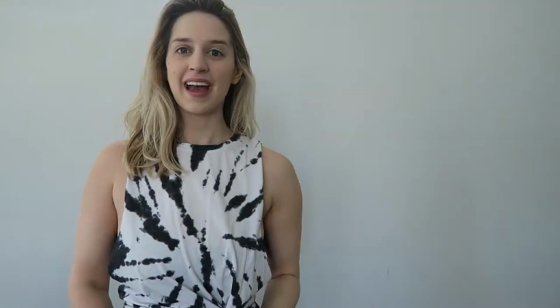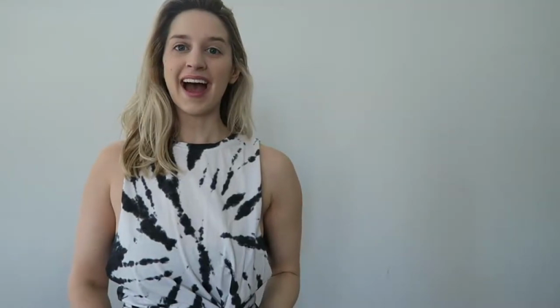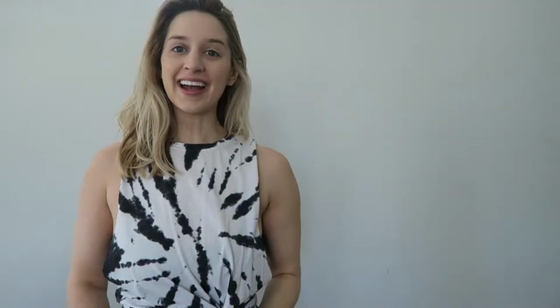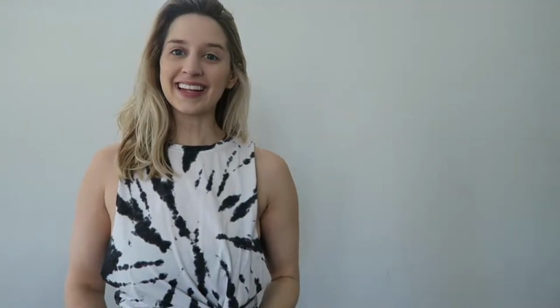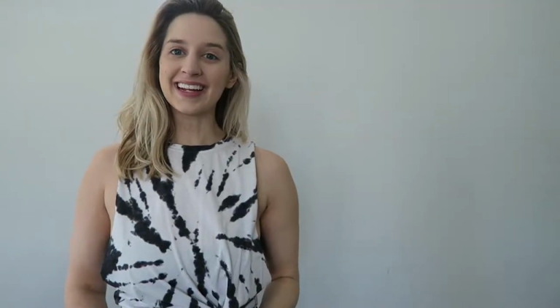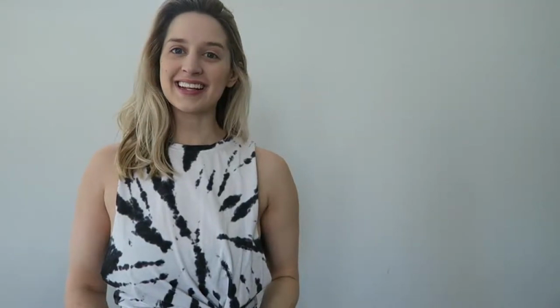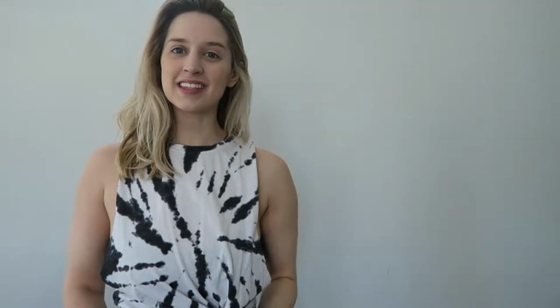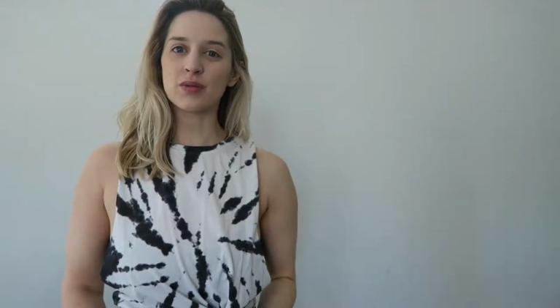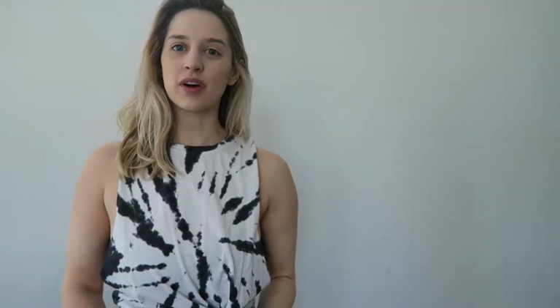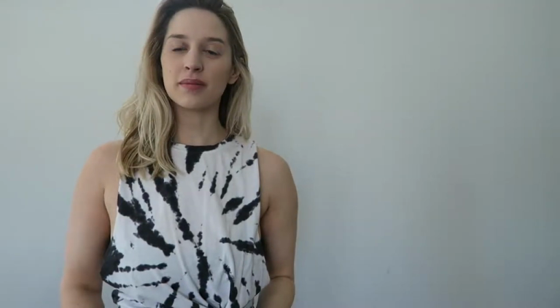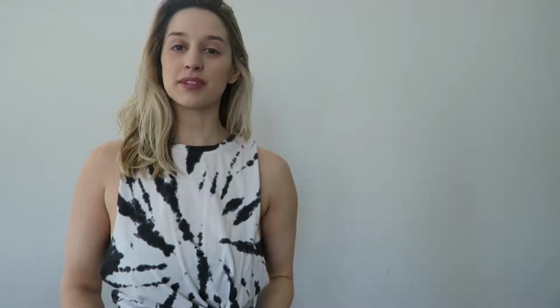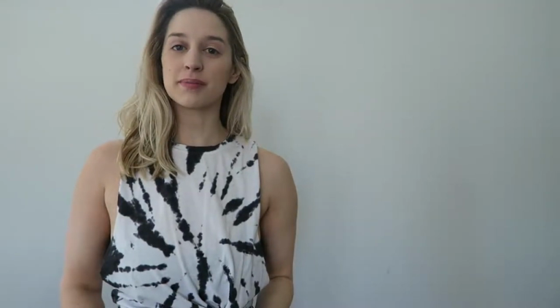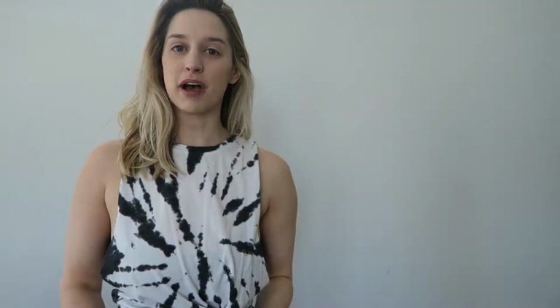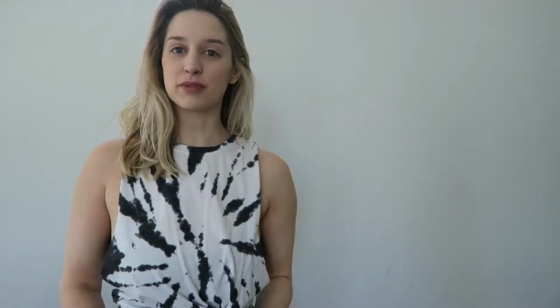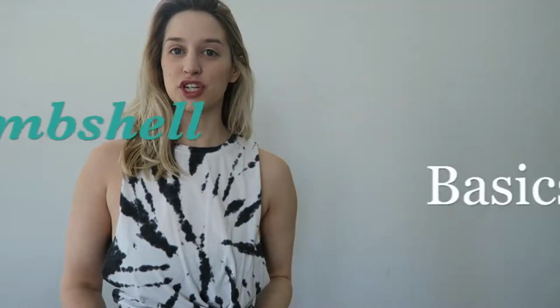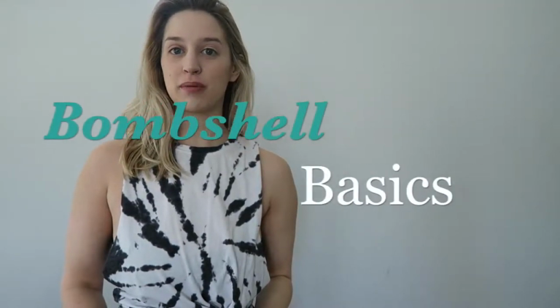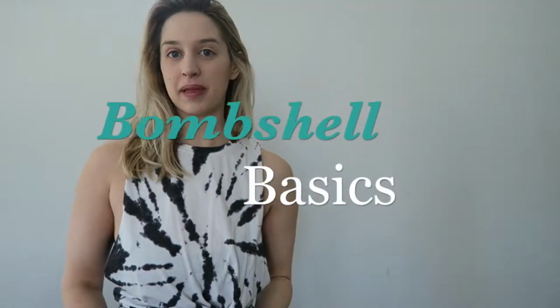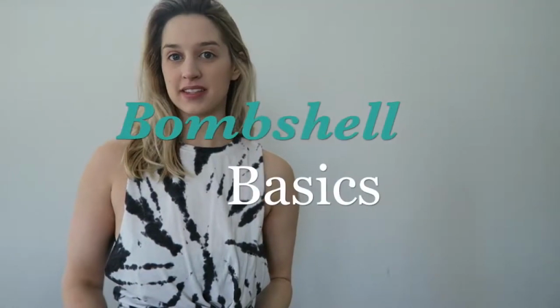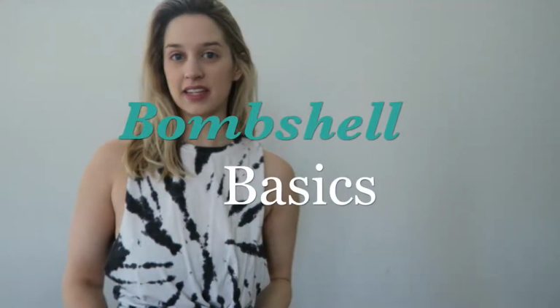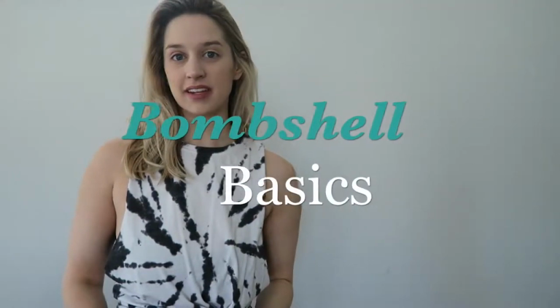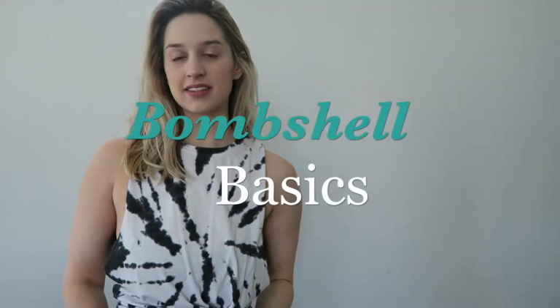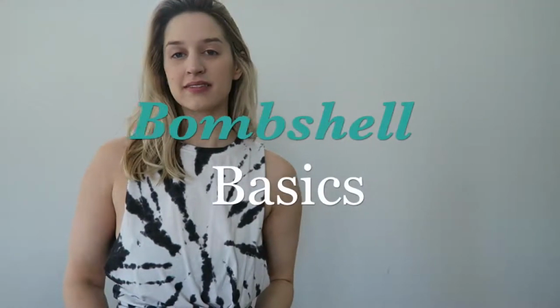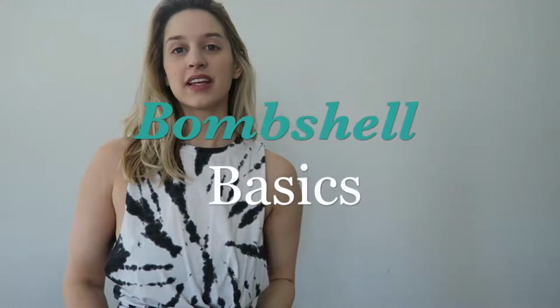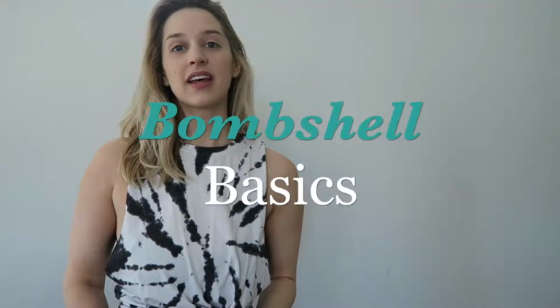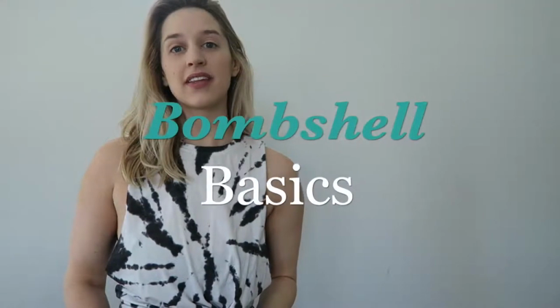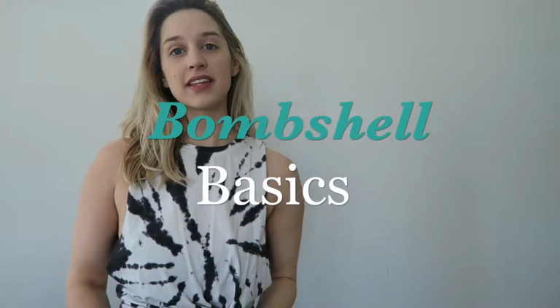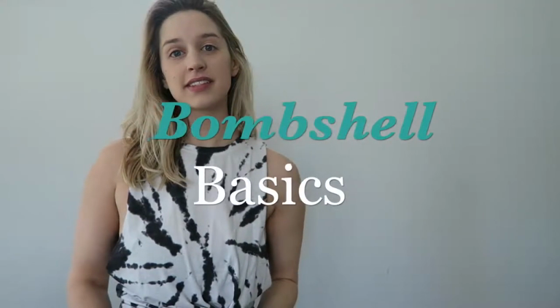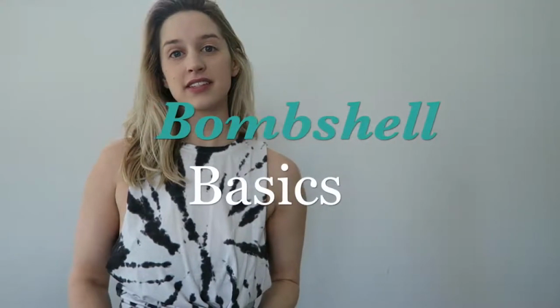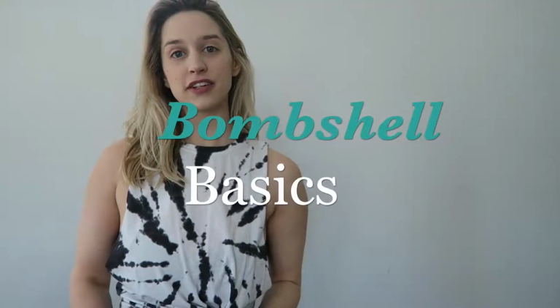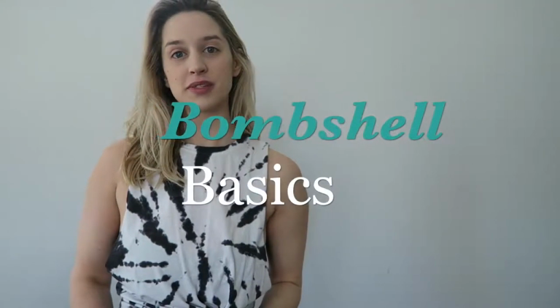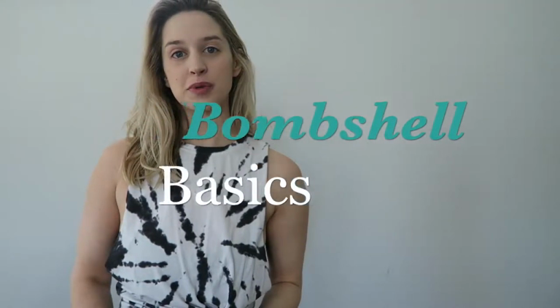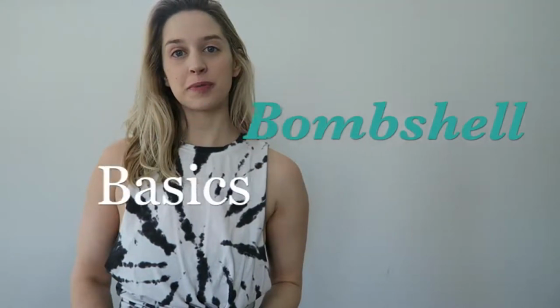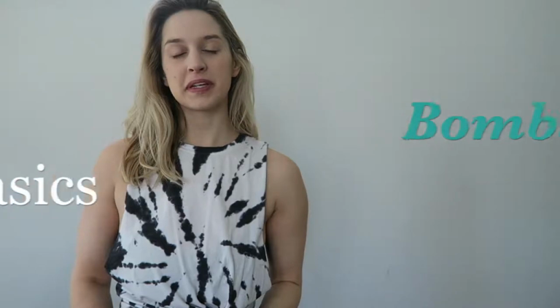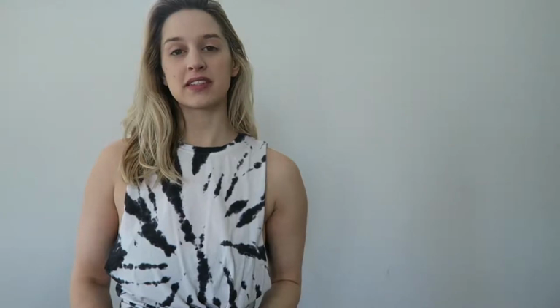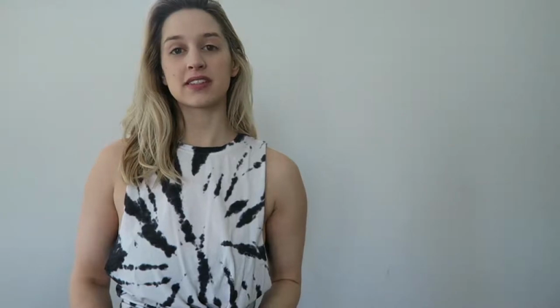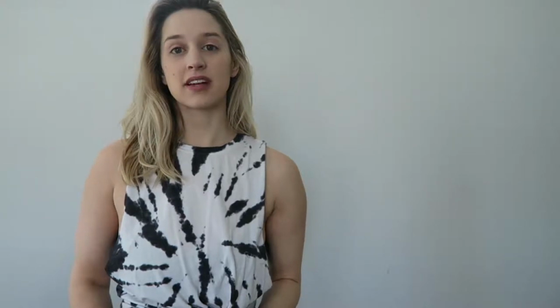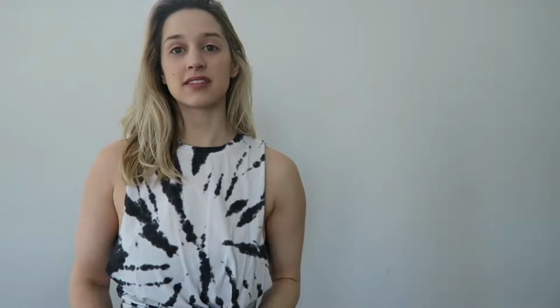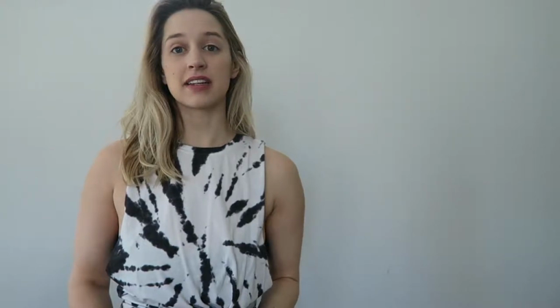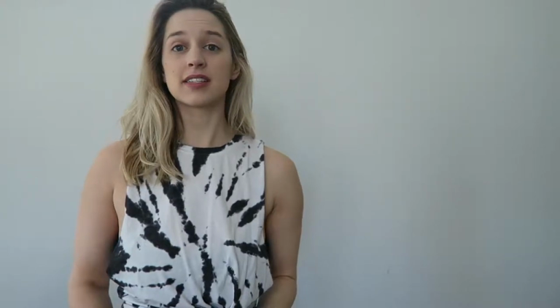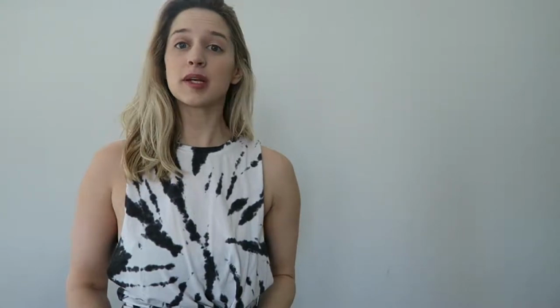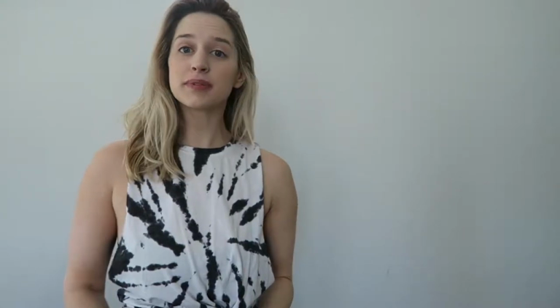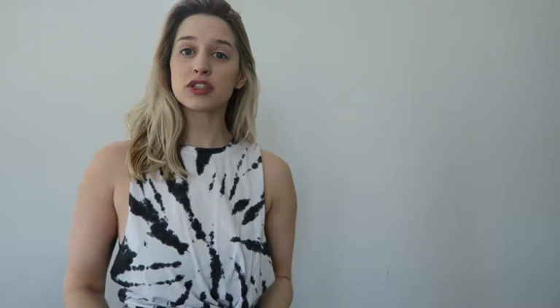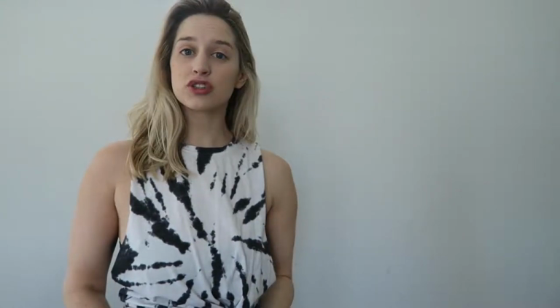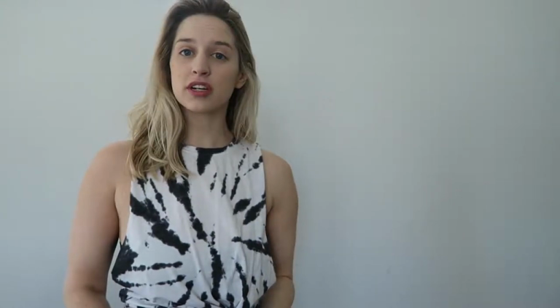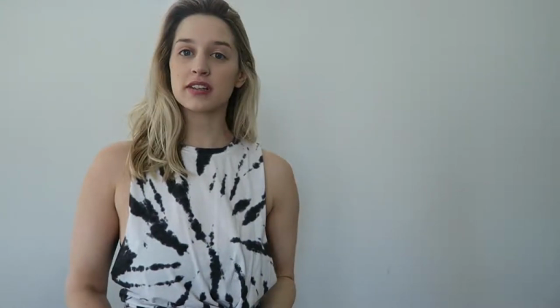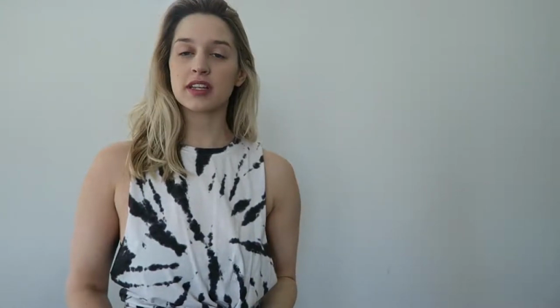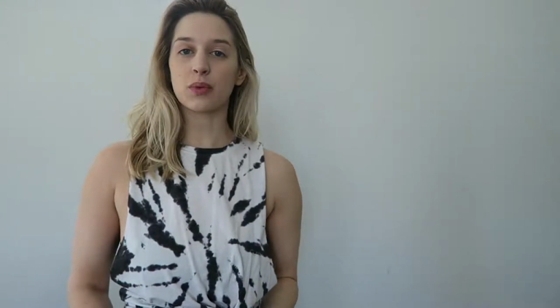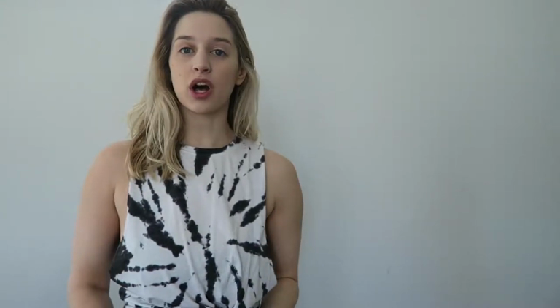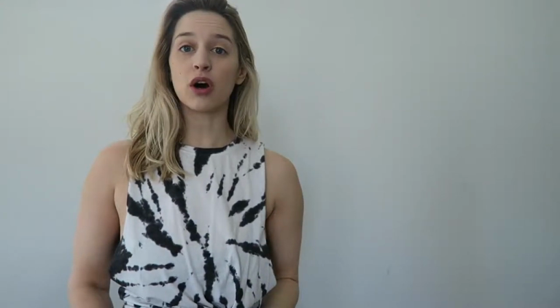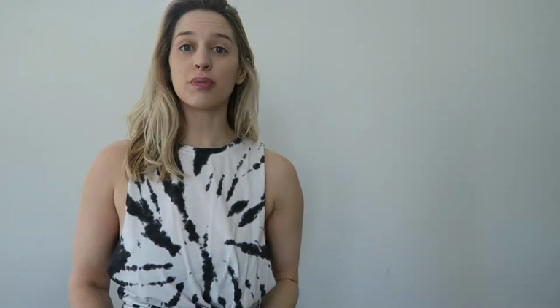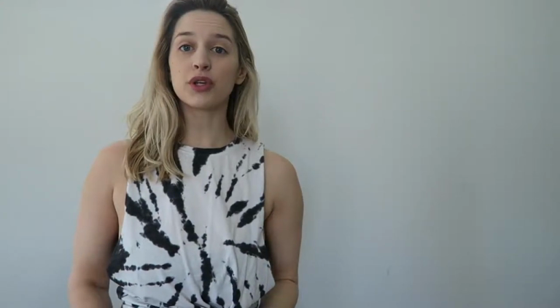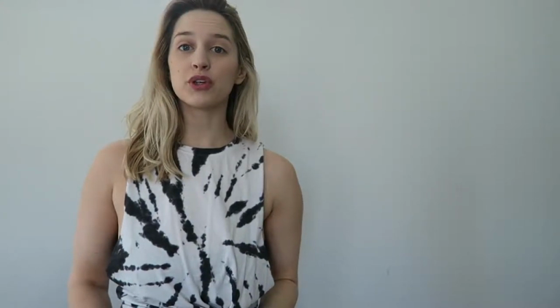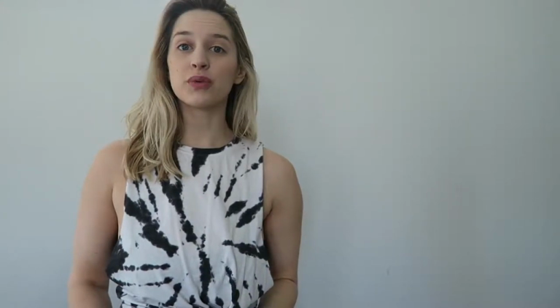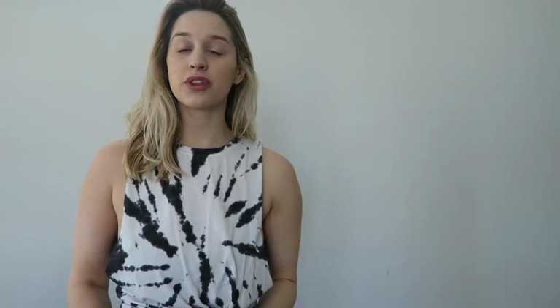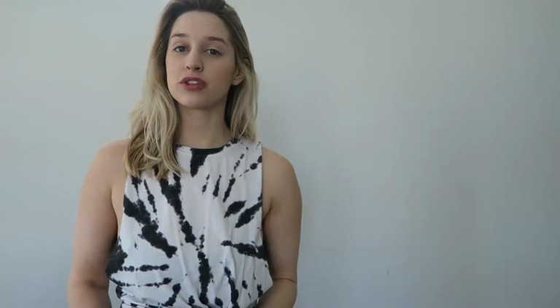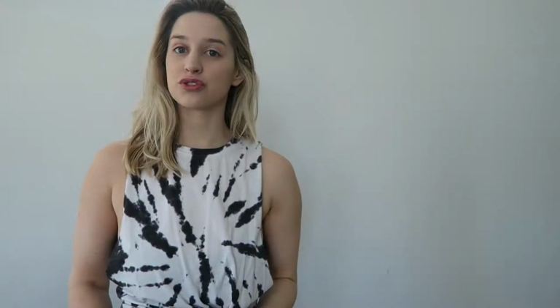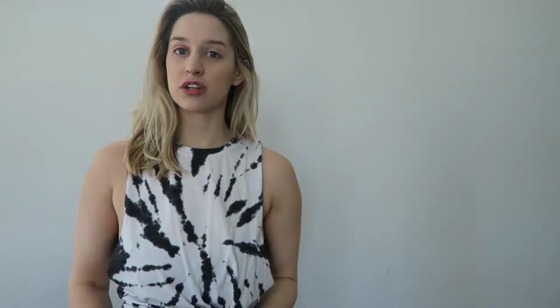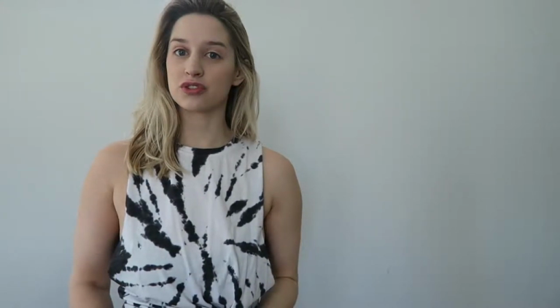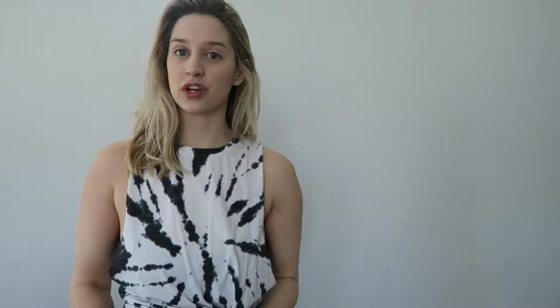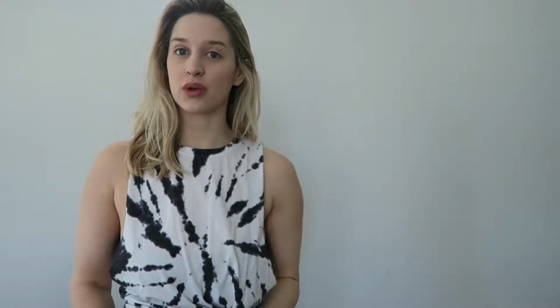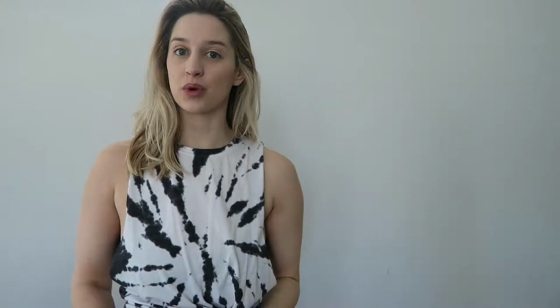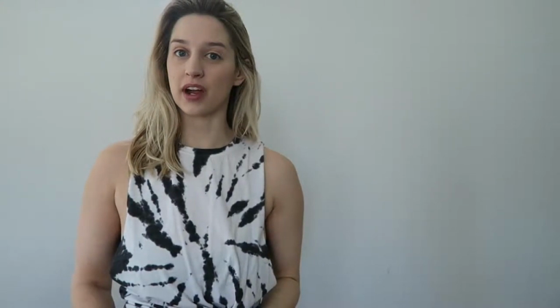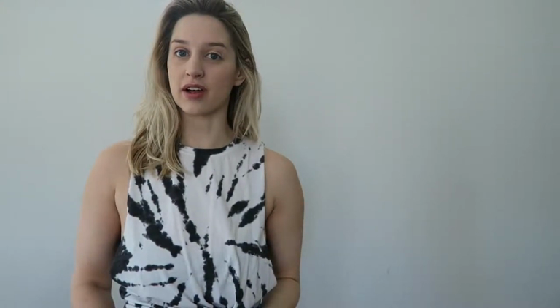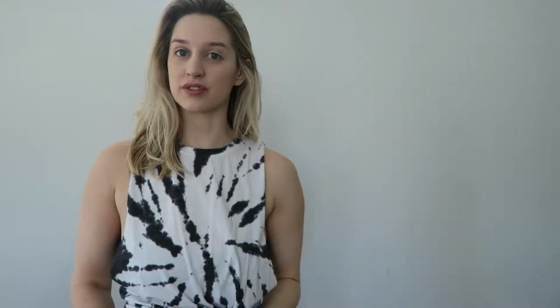Hi ladies and welcome to Bombshell Basics. In this series we will be discussing tips and tricks that will help you with your strength training workouts.